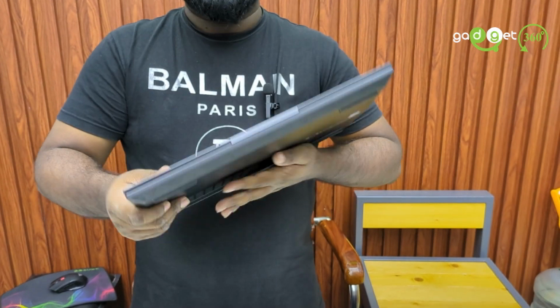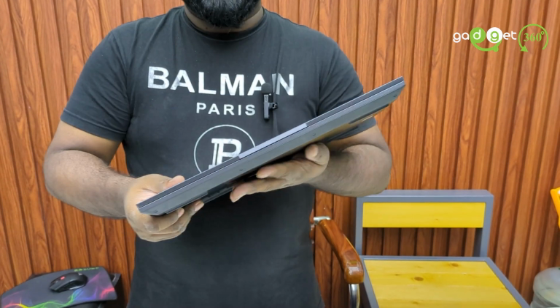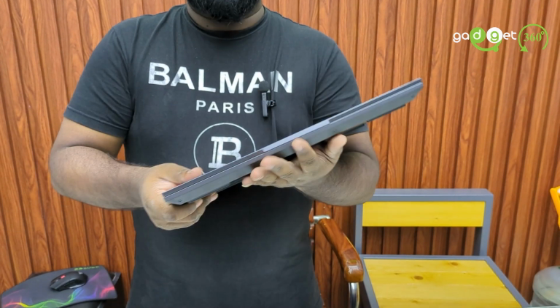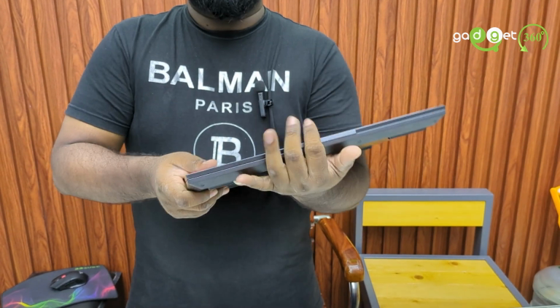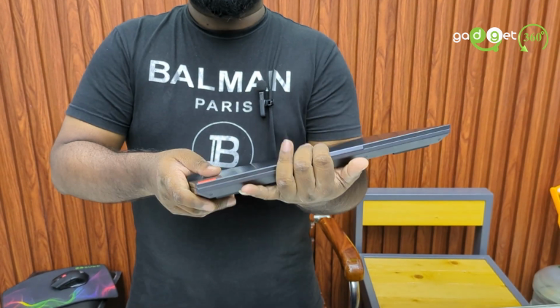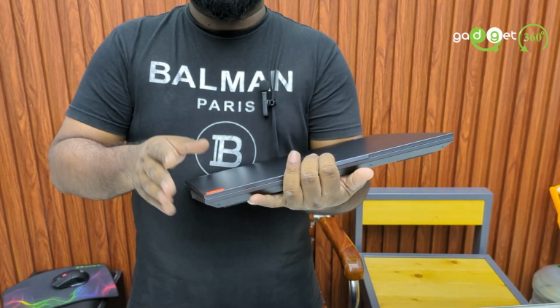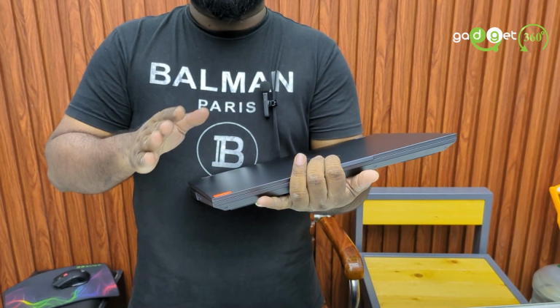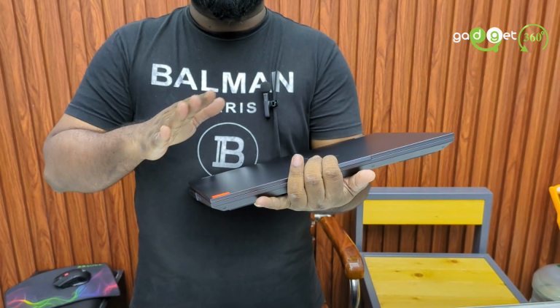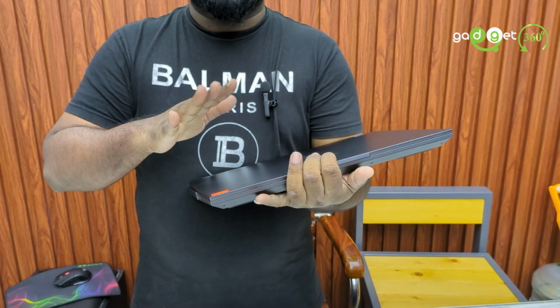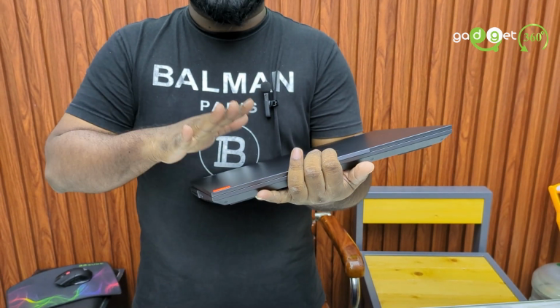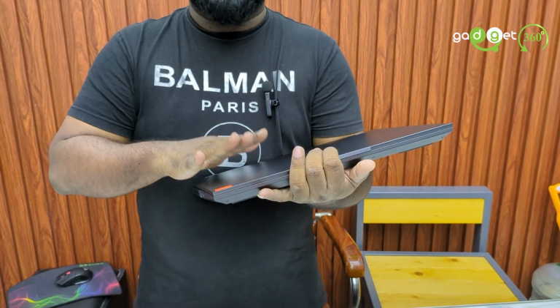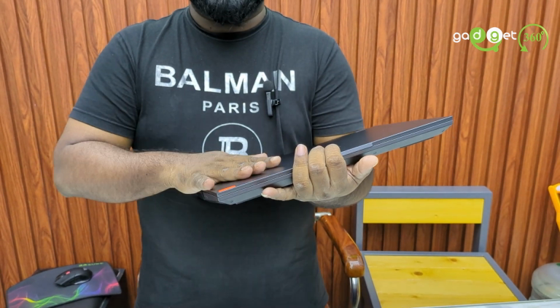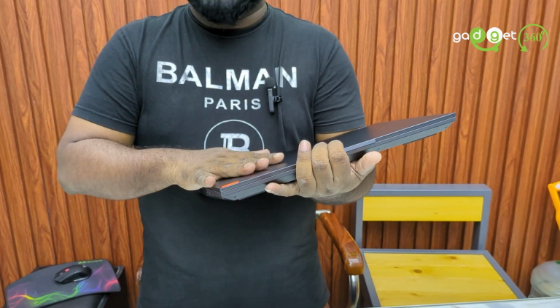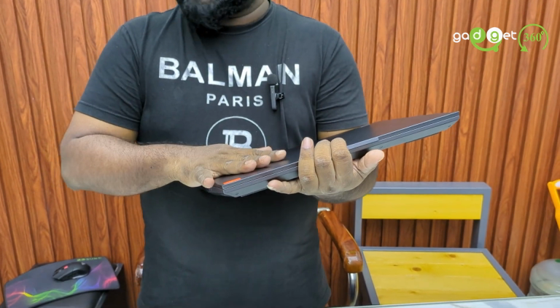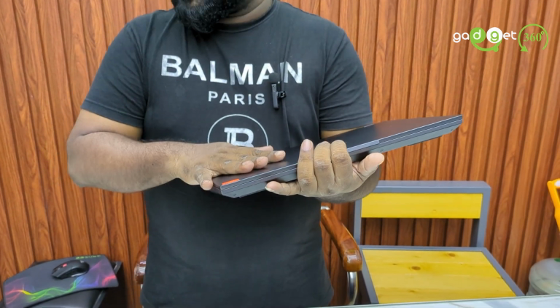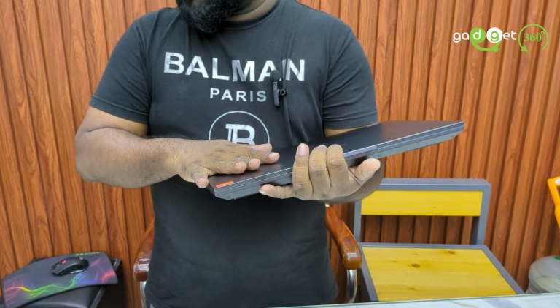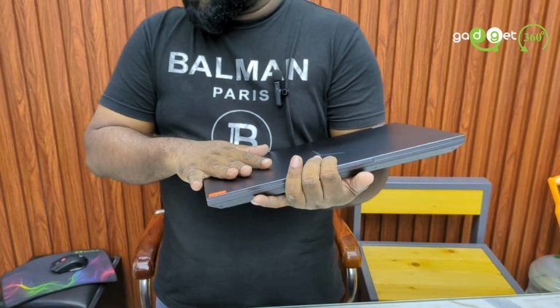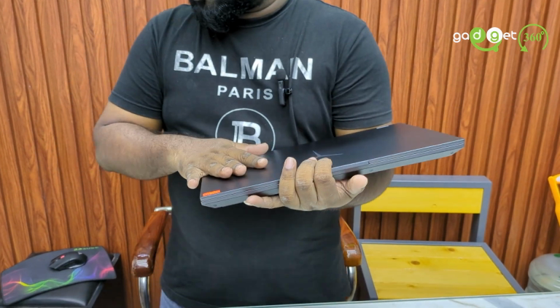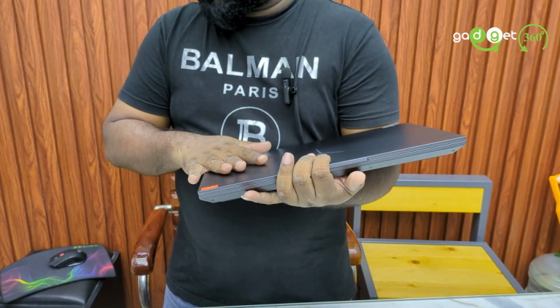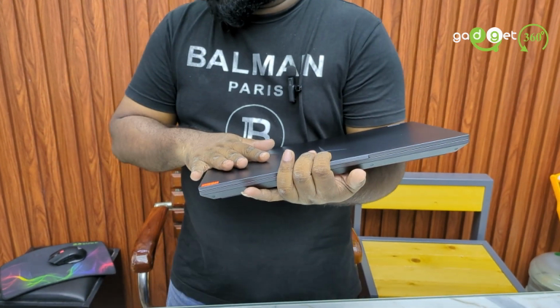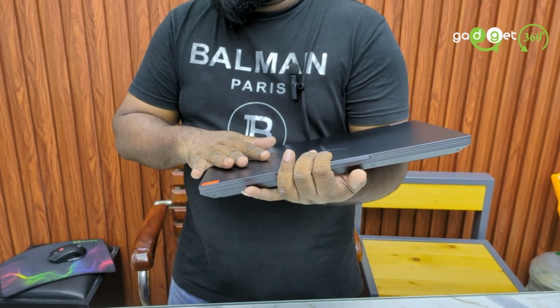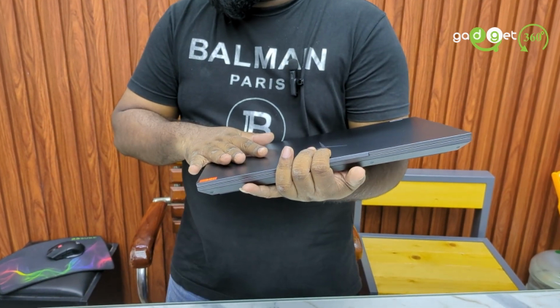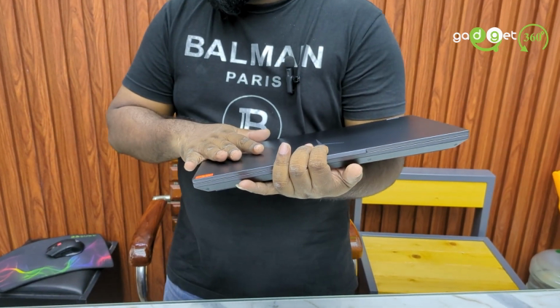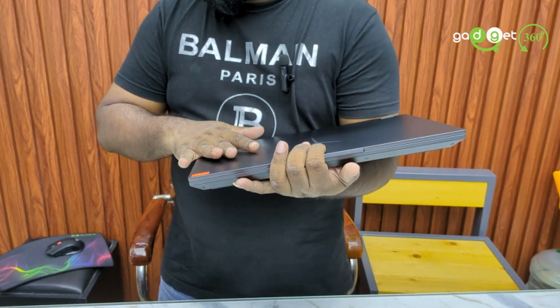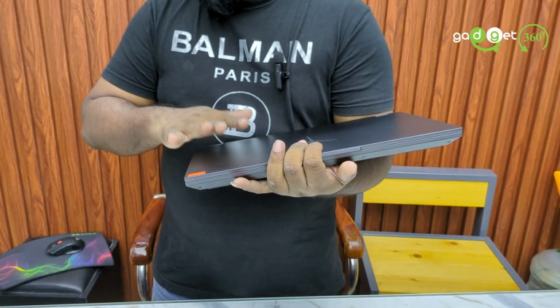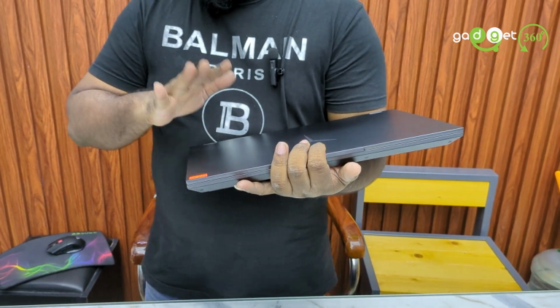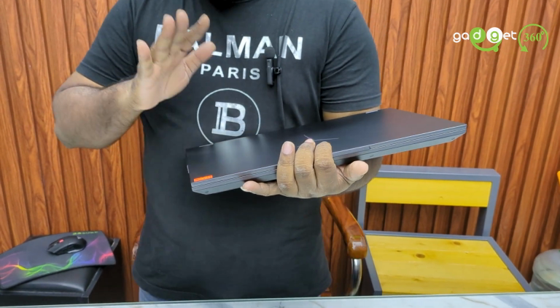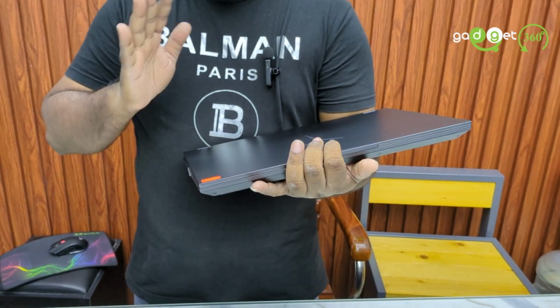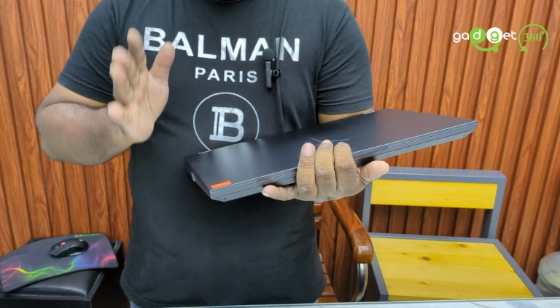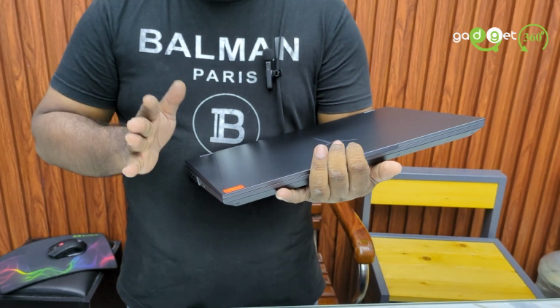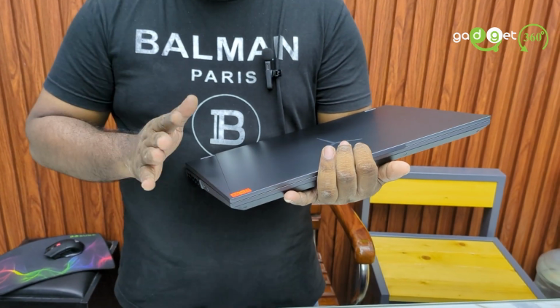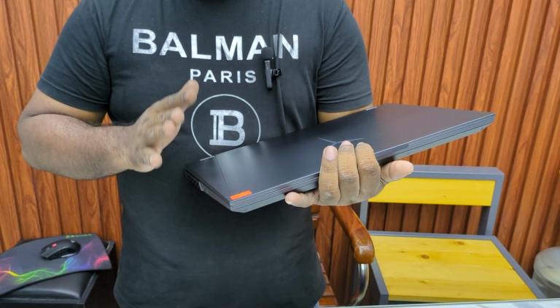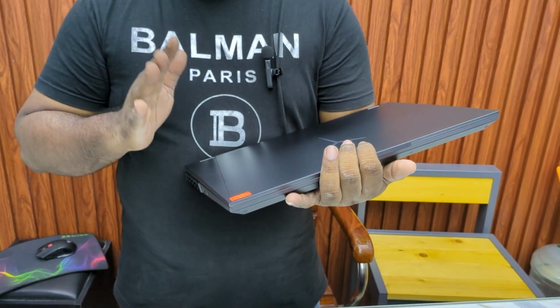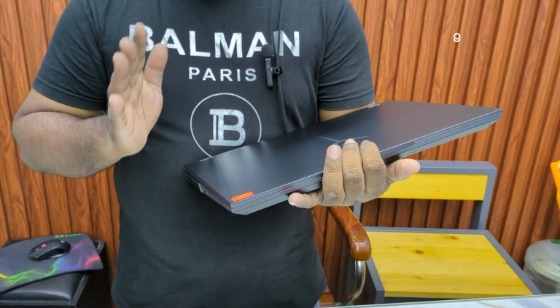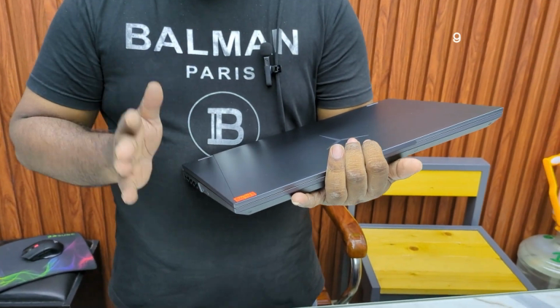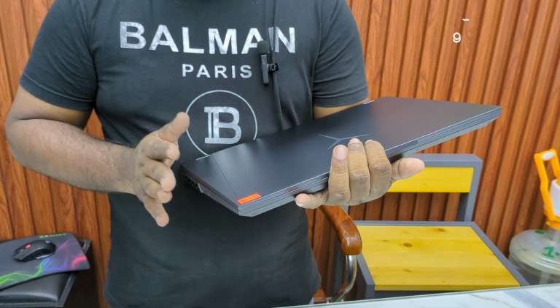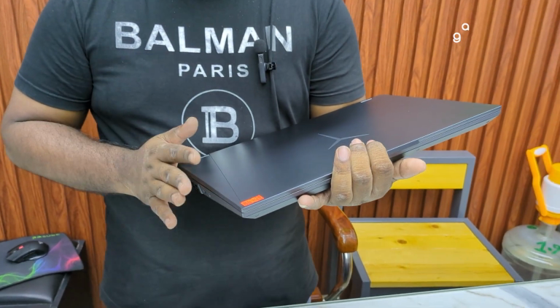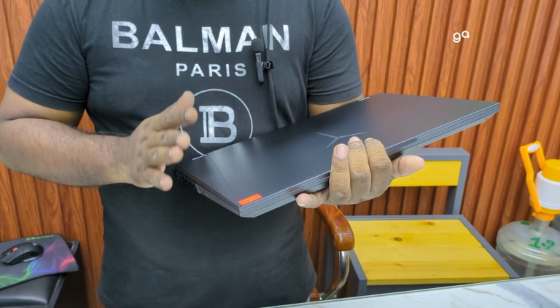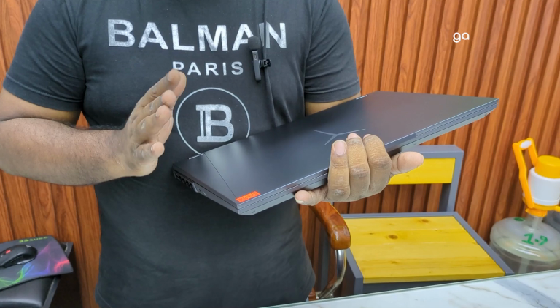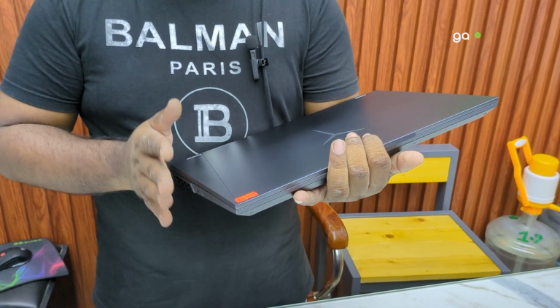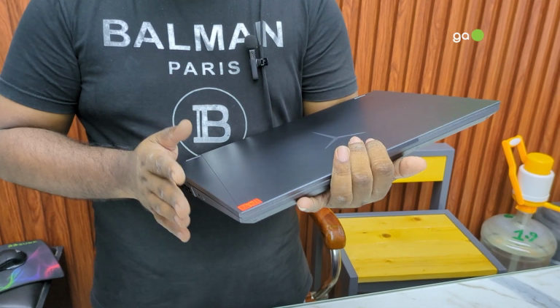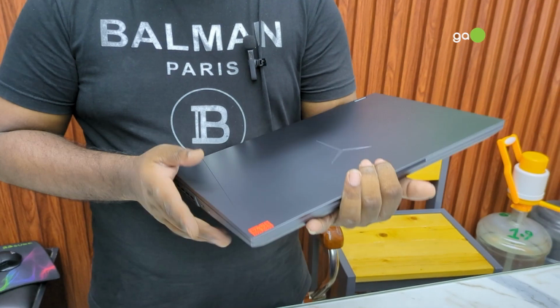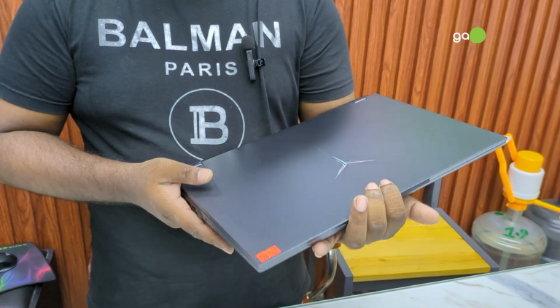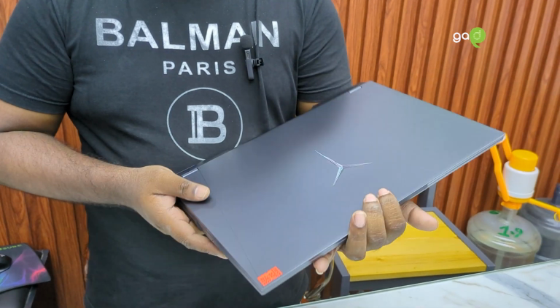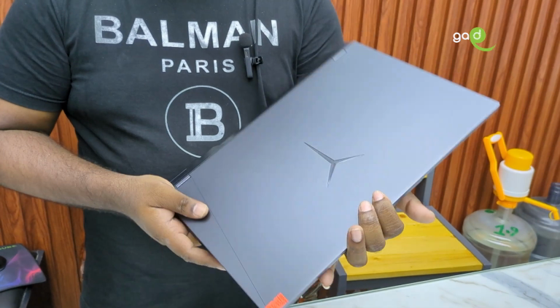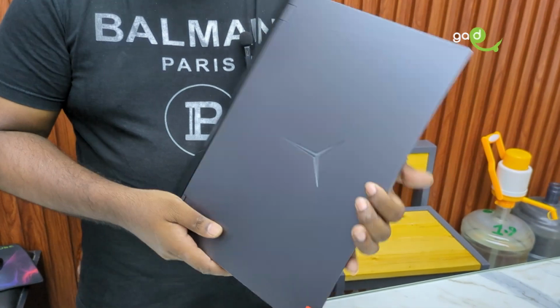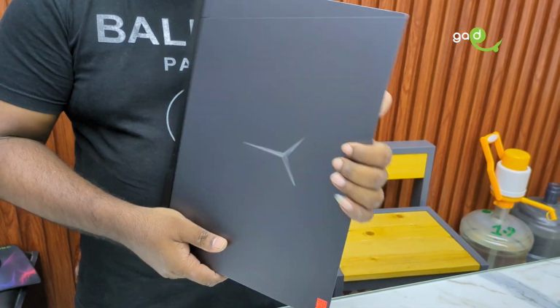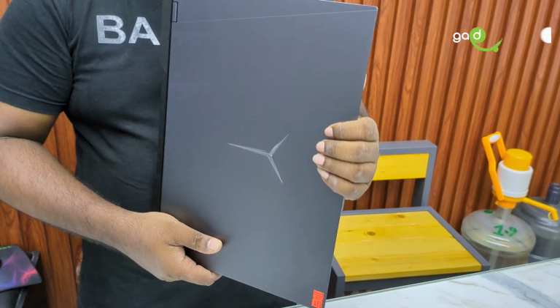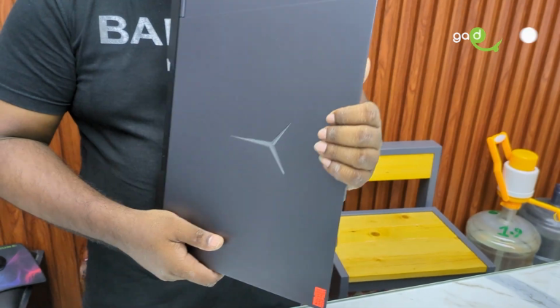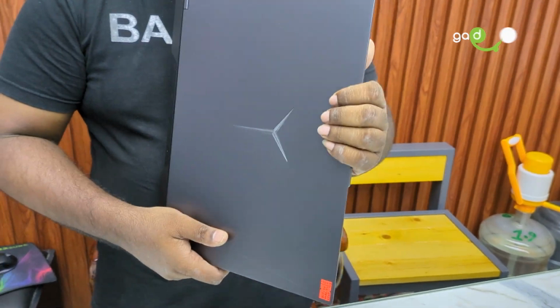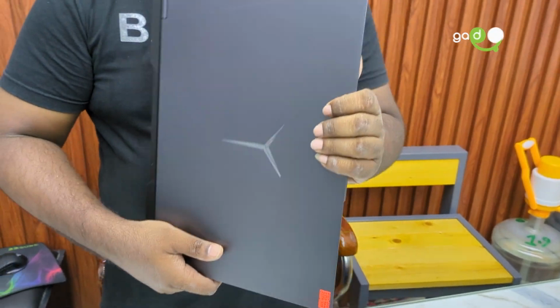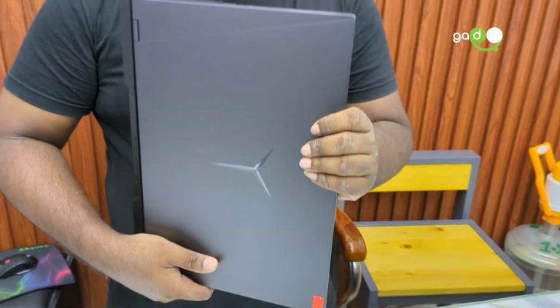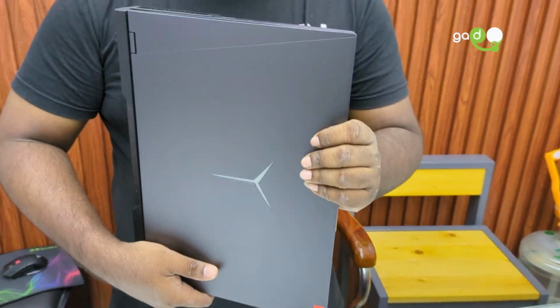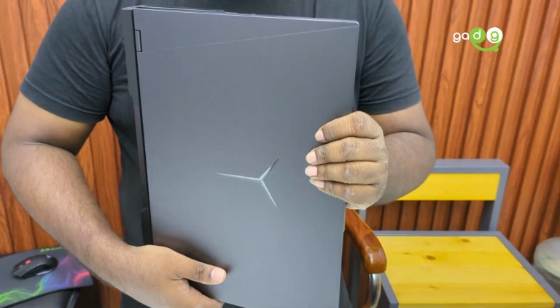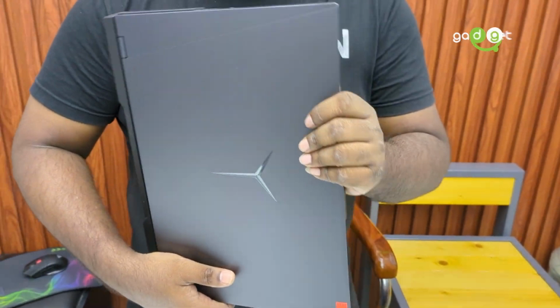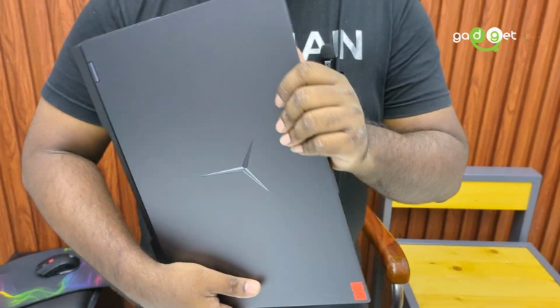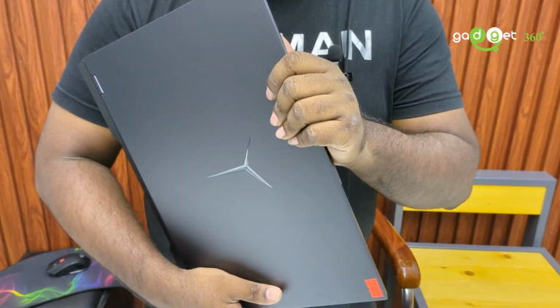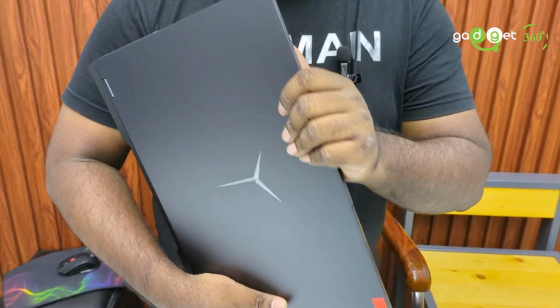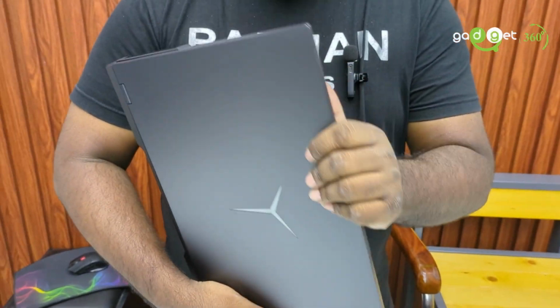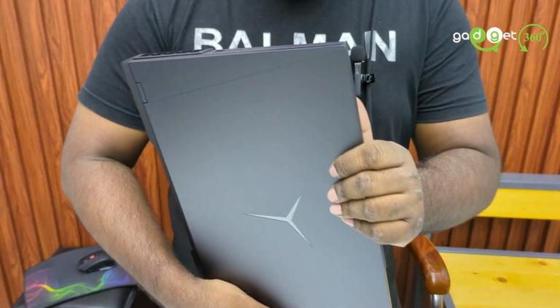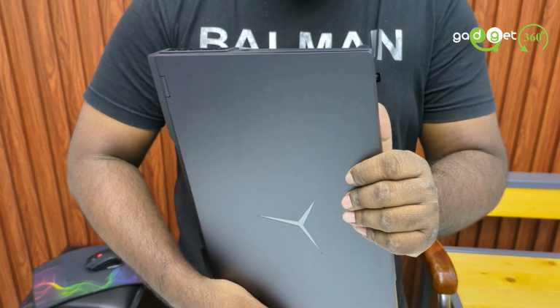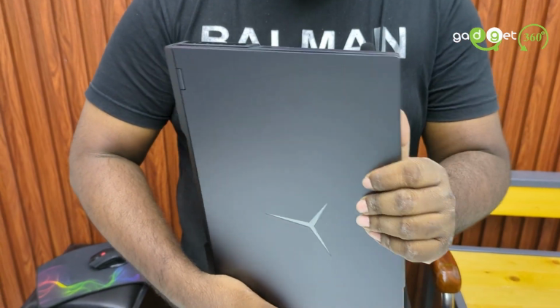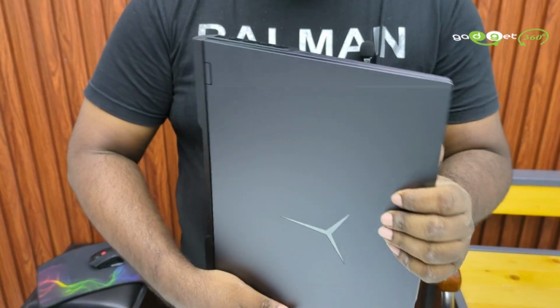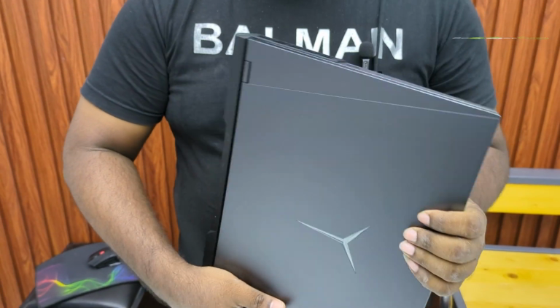The graphics card in this laptop is the NVIDIA RTX 3070, which is a very capable GPU for this machine.